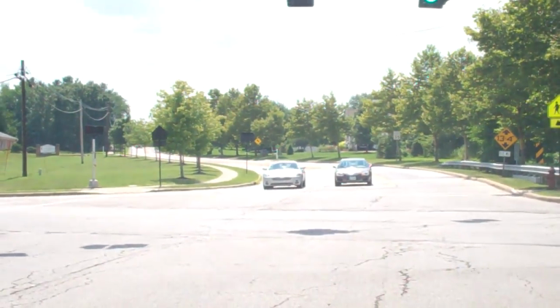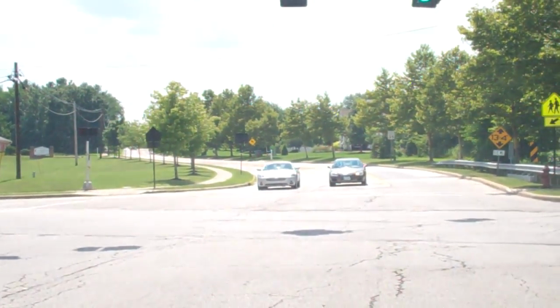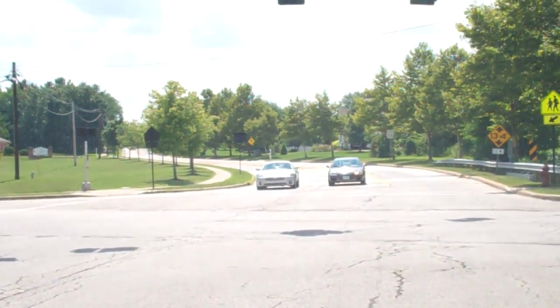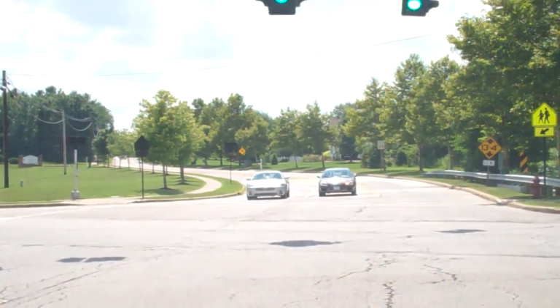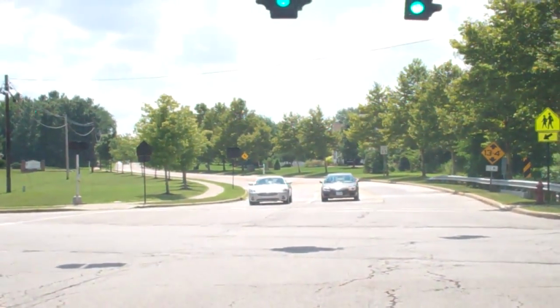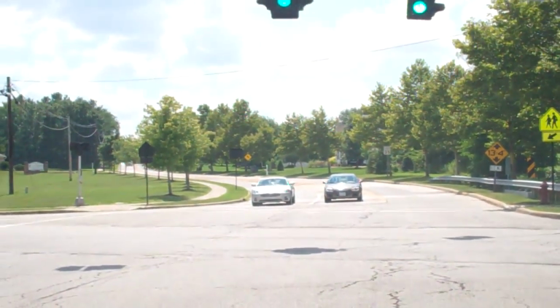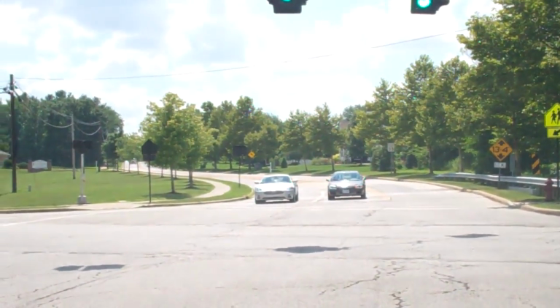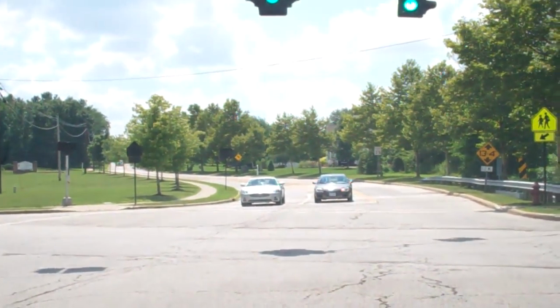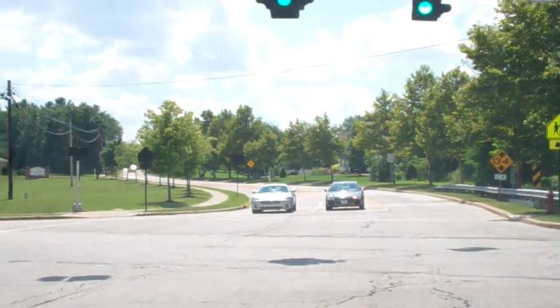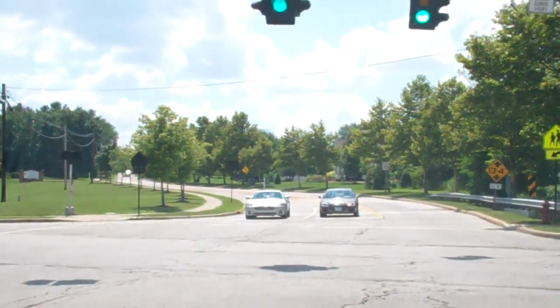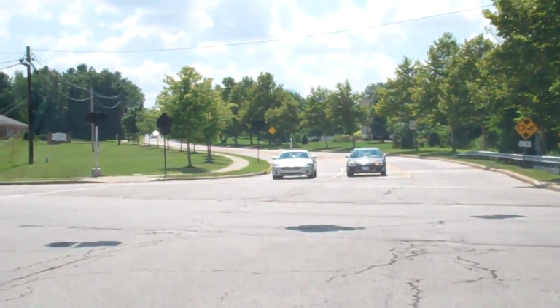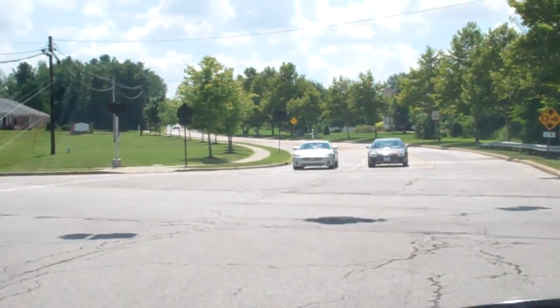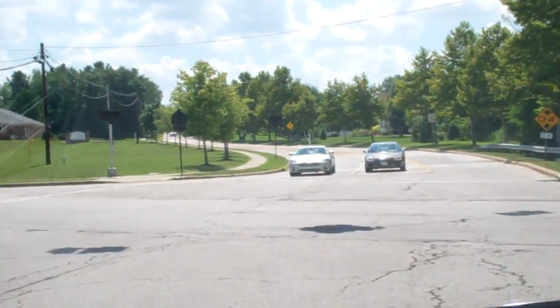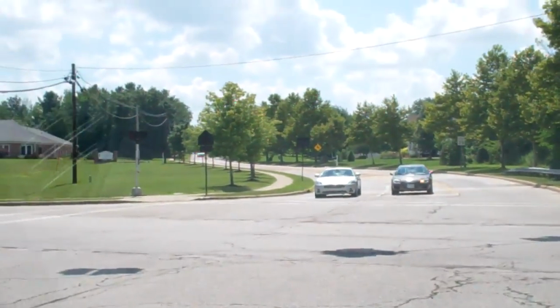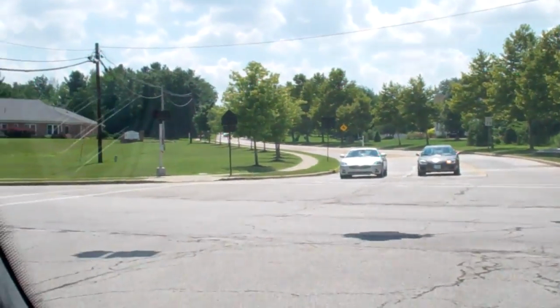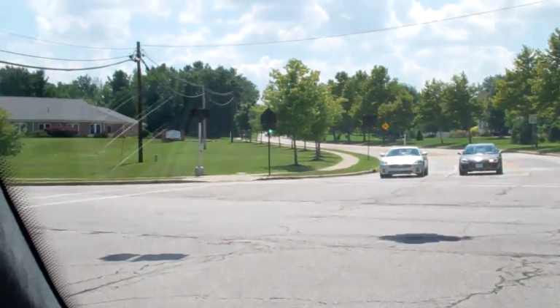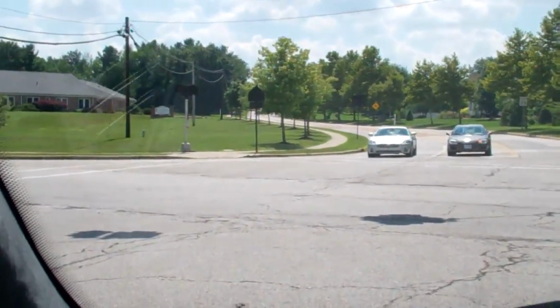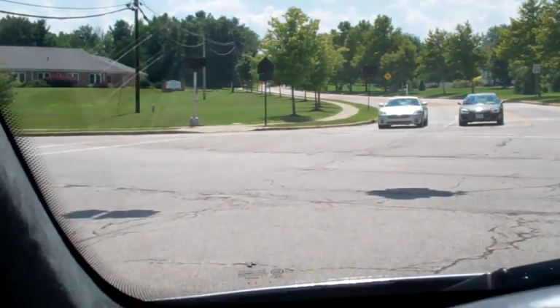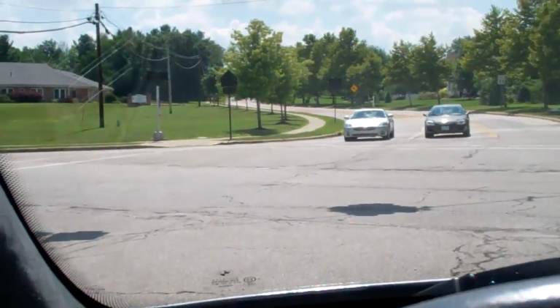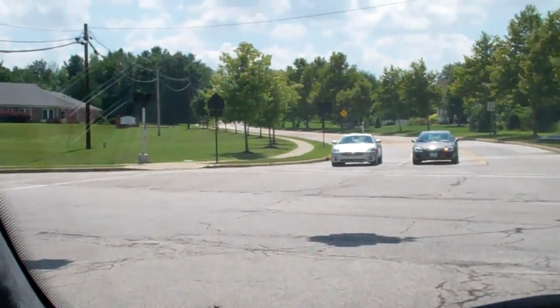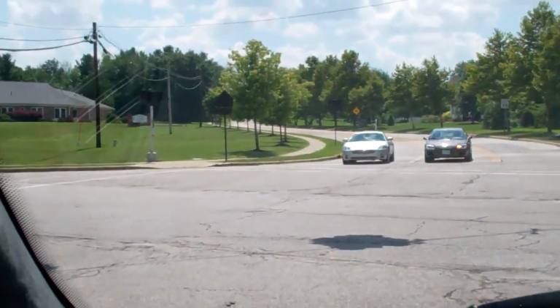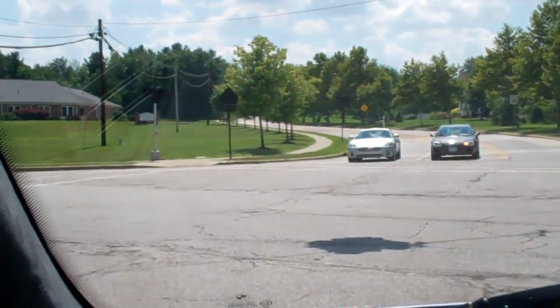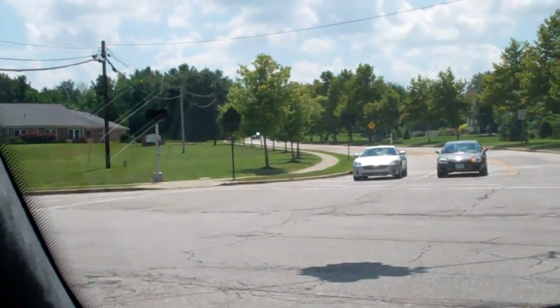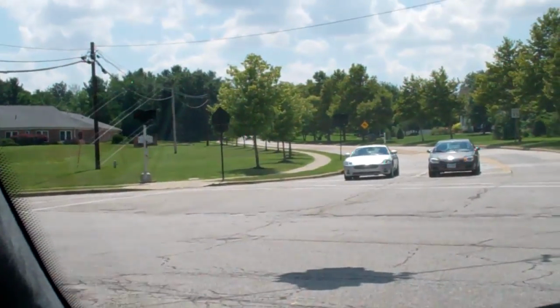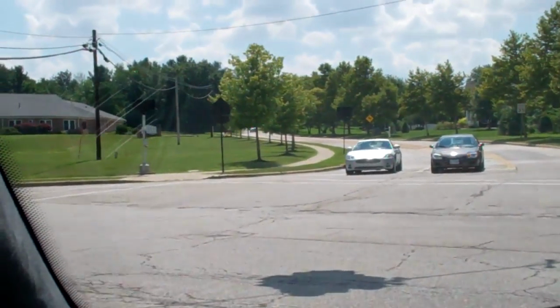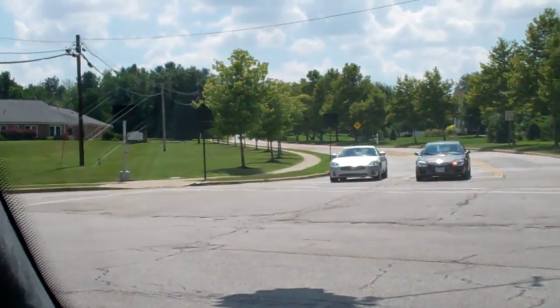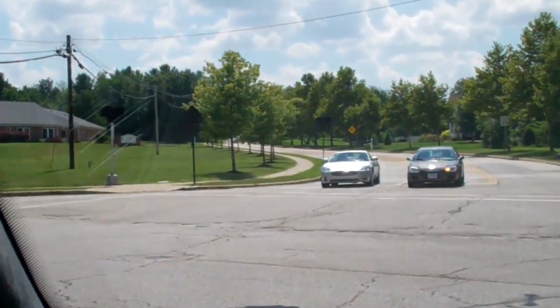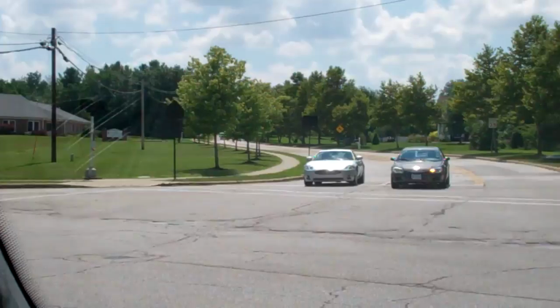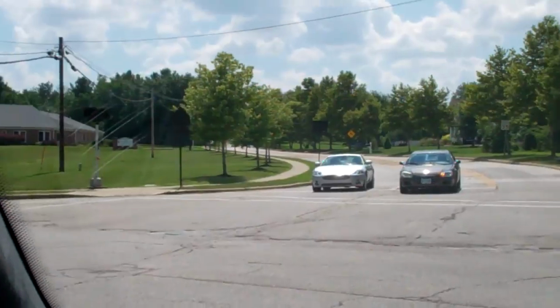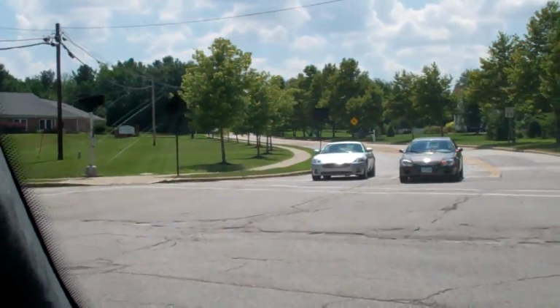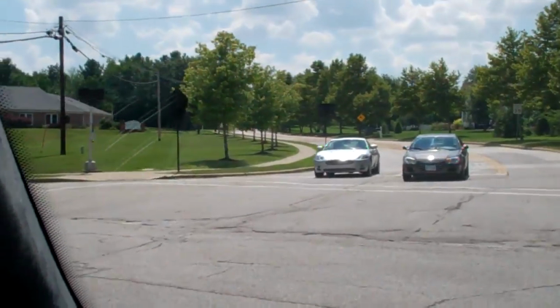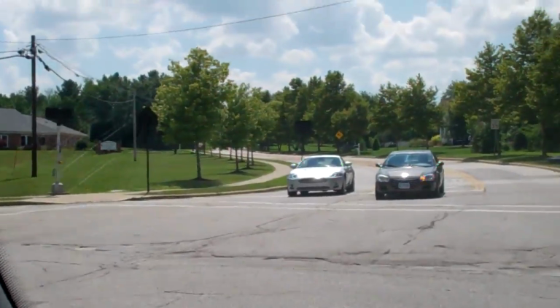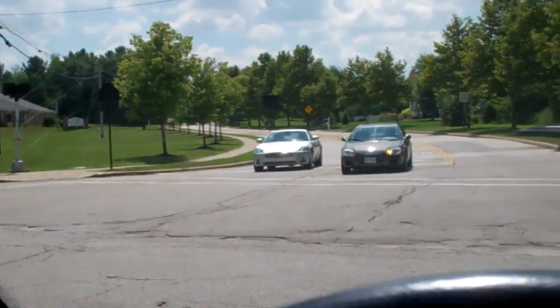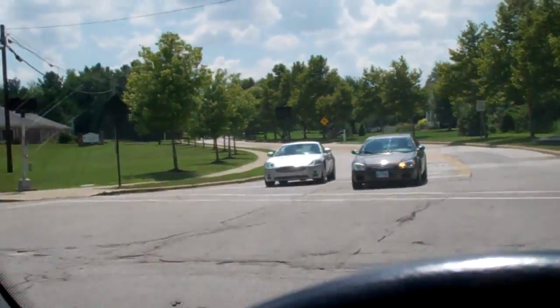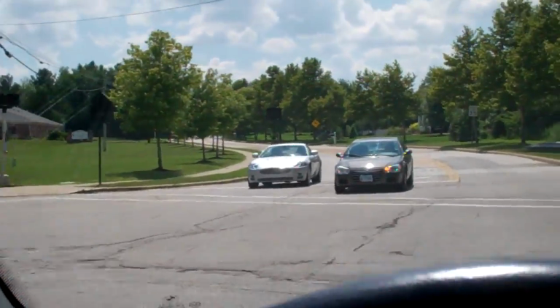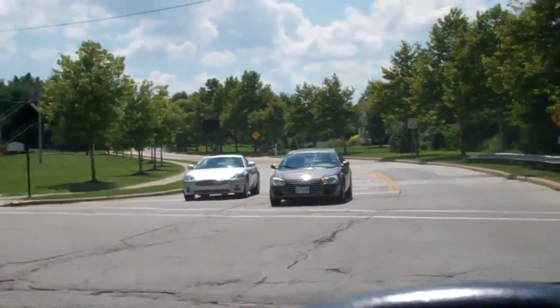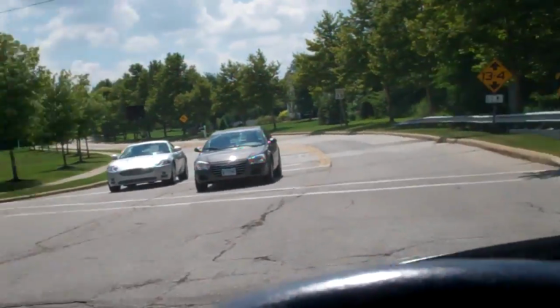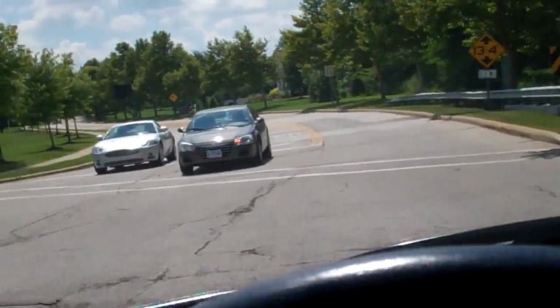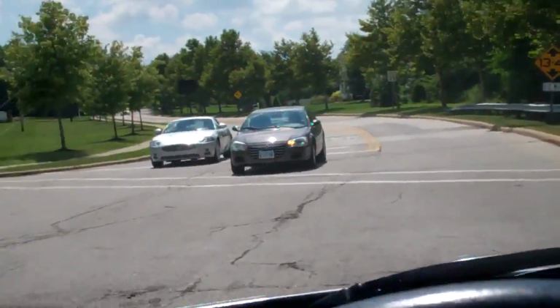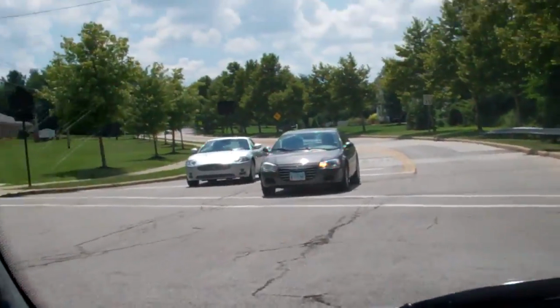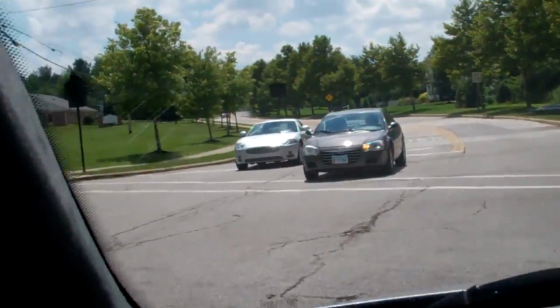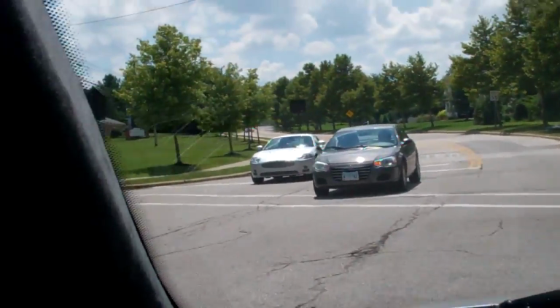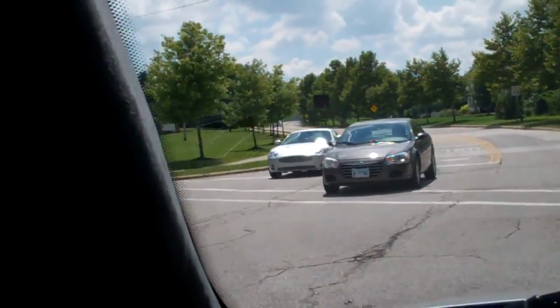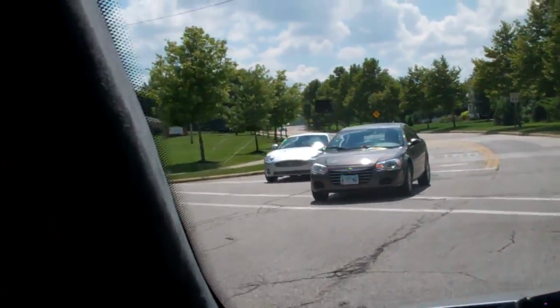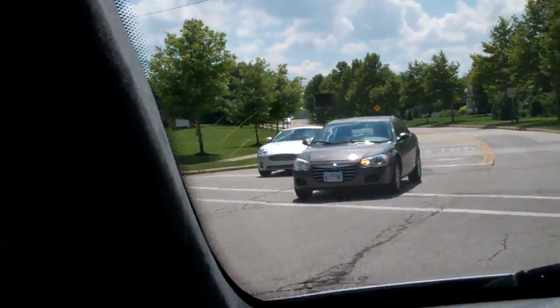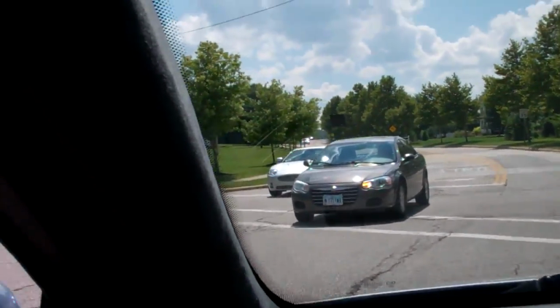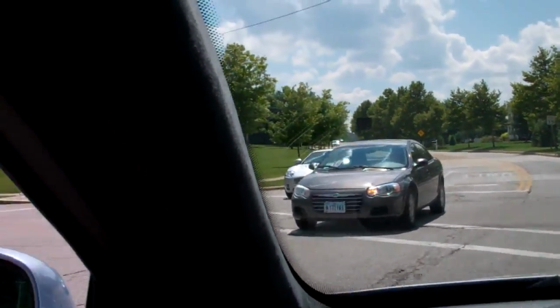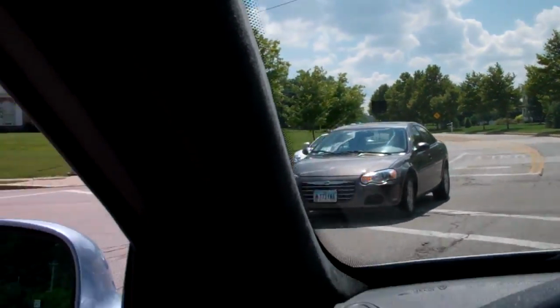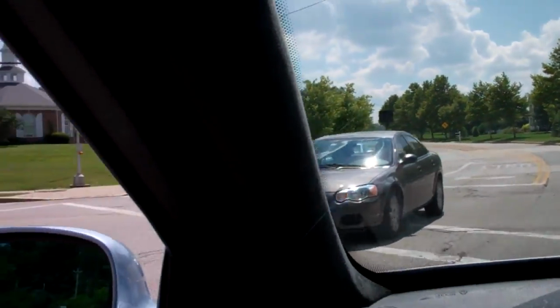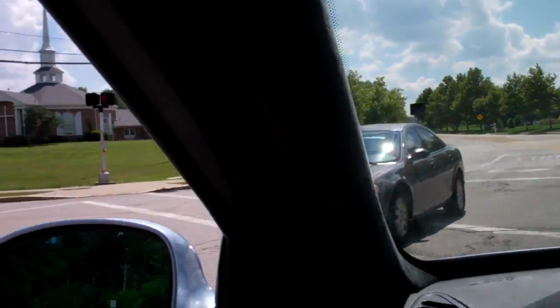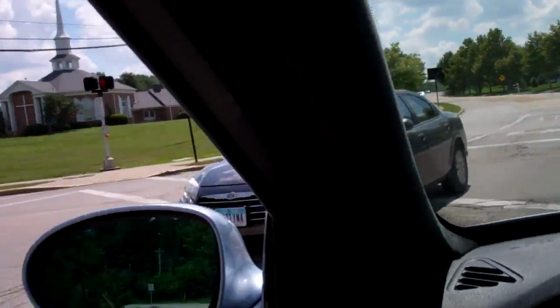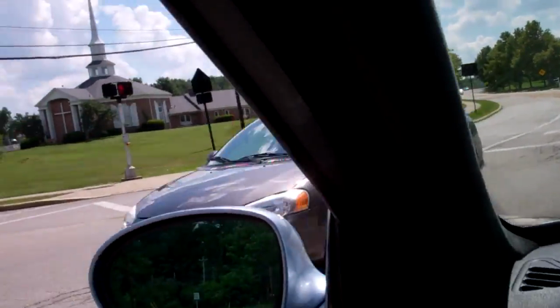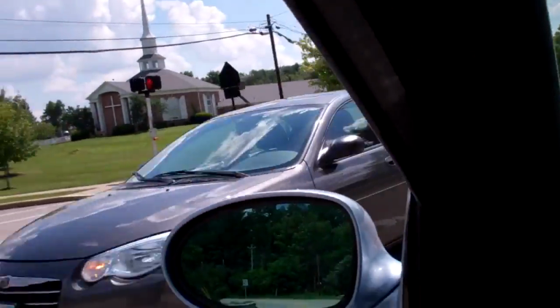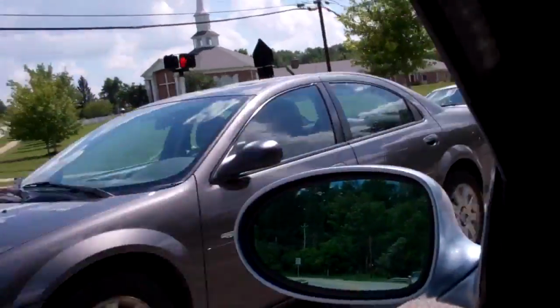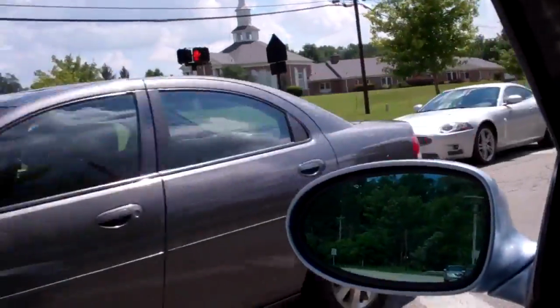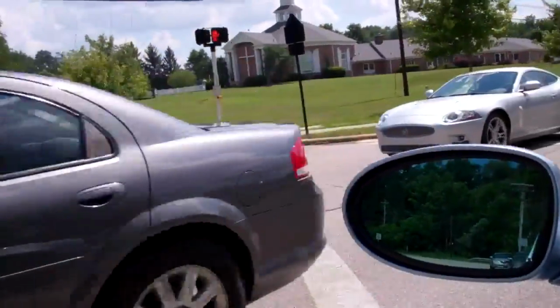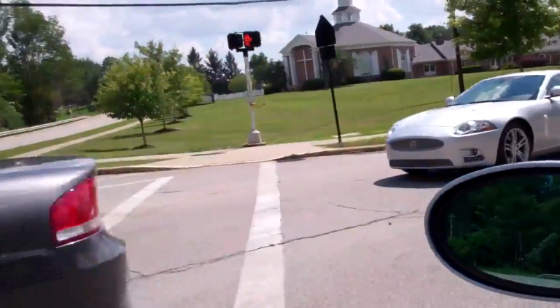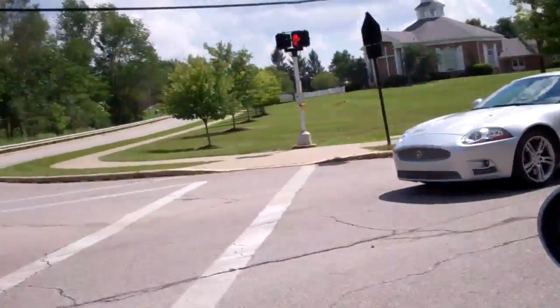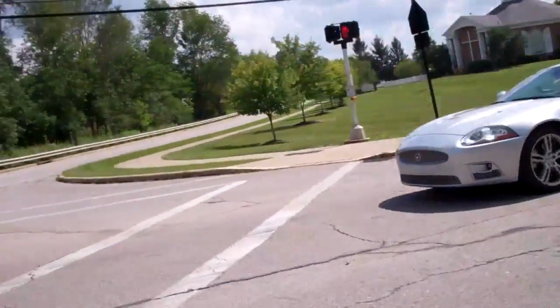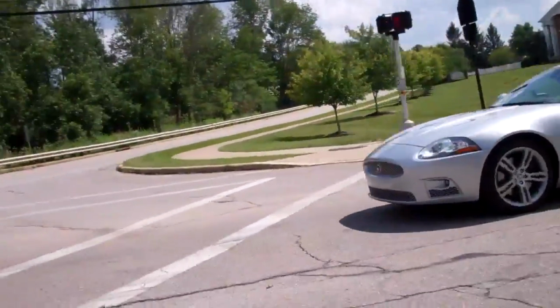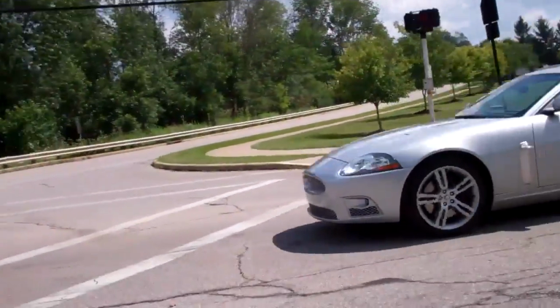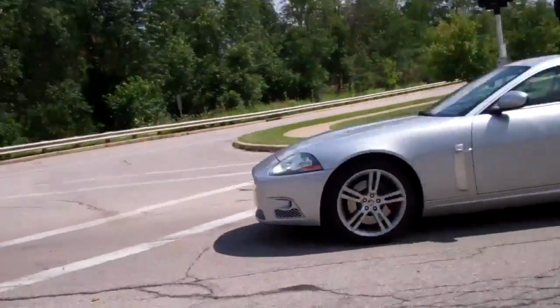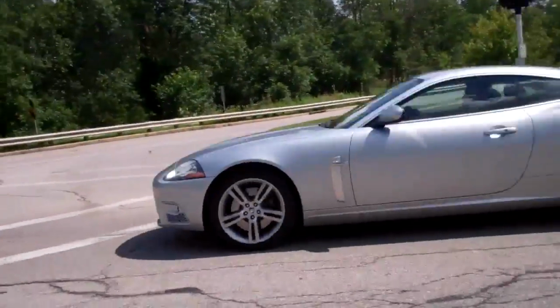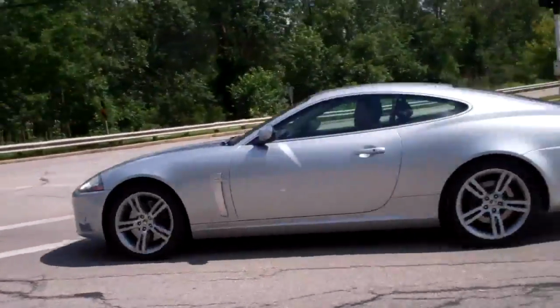Check that out. It's a frickin' Jag XK. Oh, and it's beautiful. Looks like an Aston Martin.